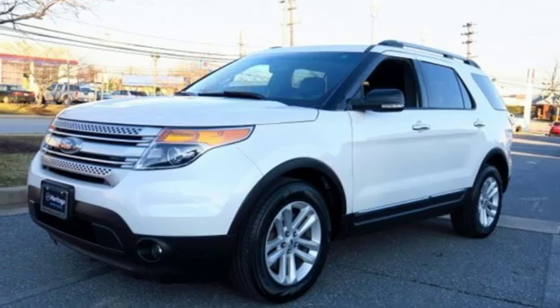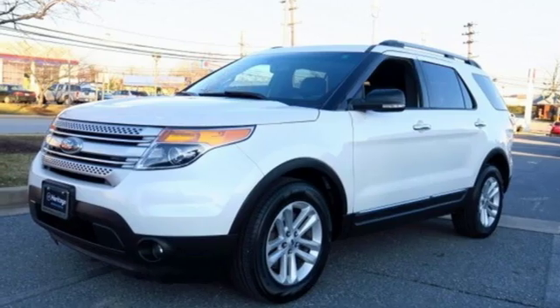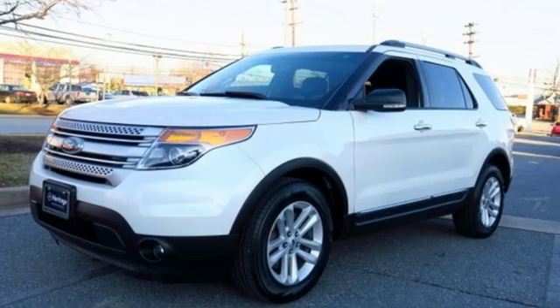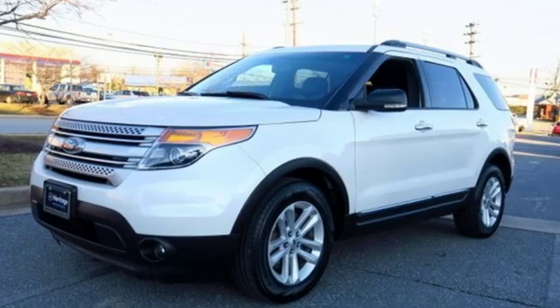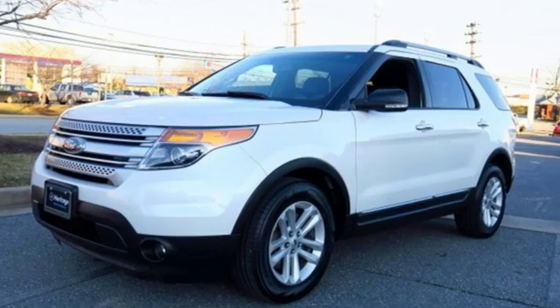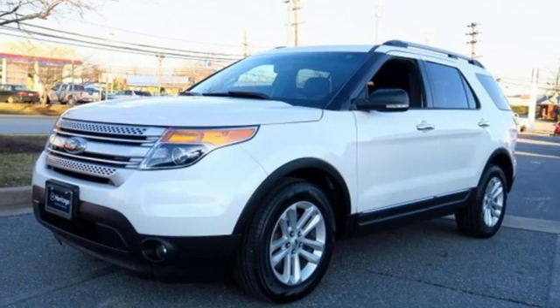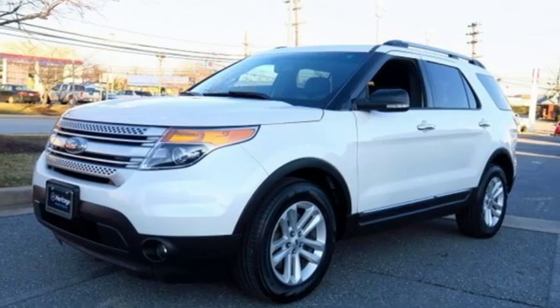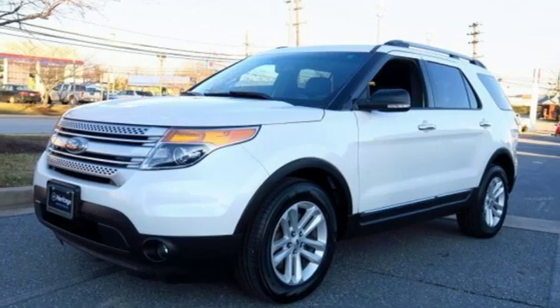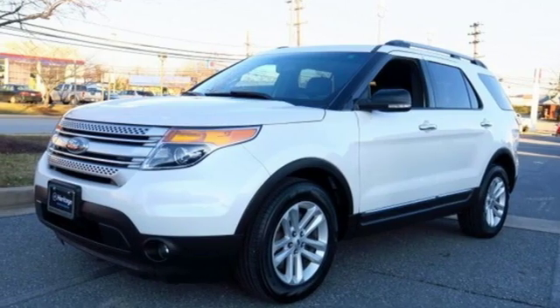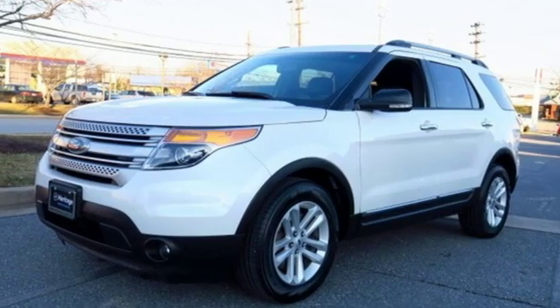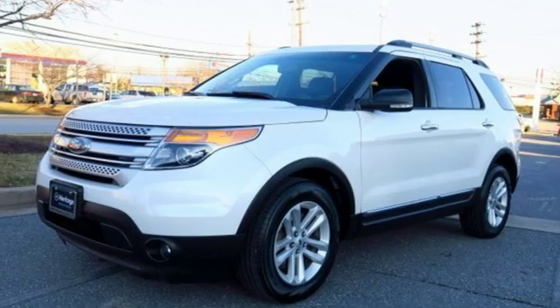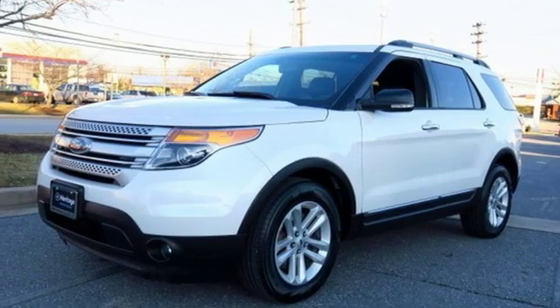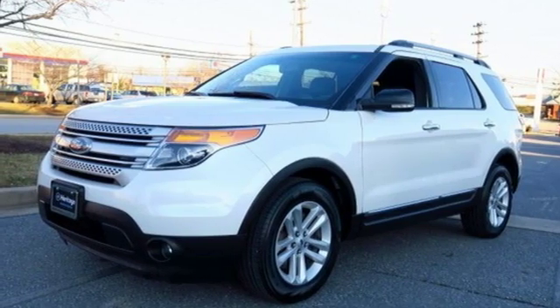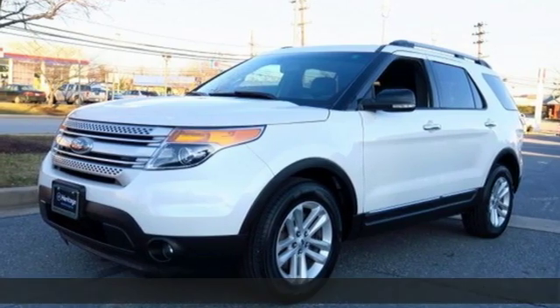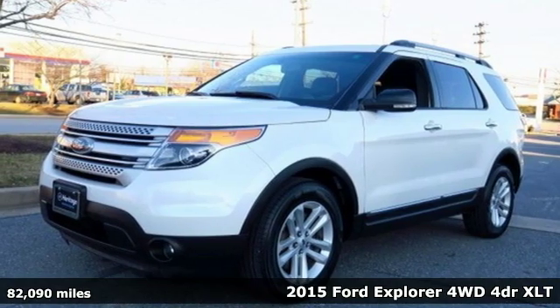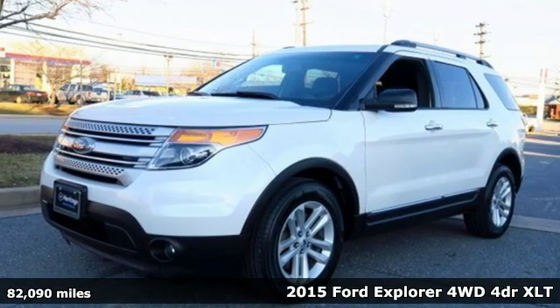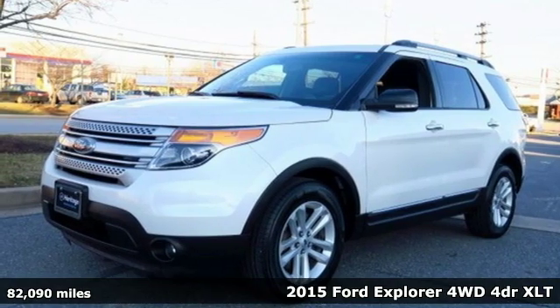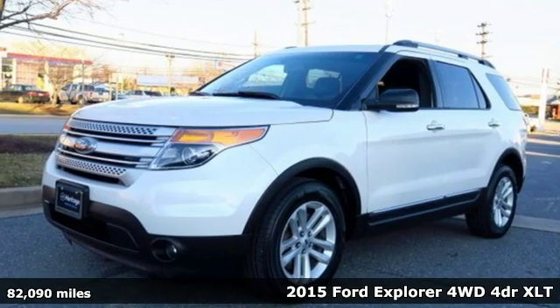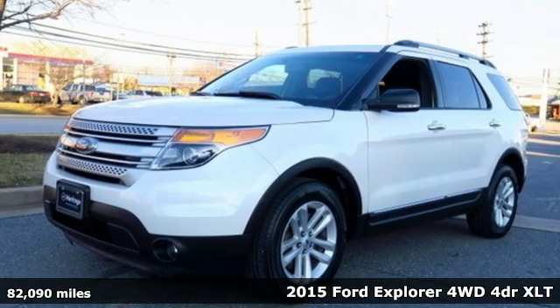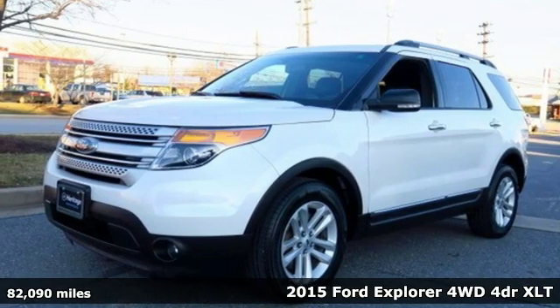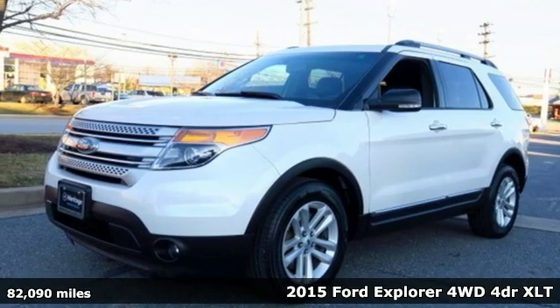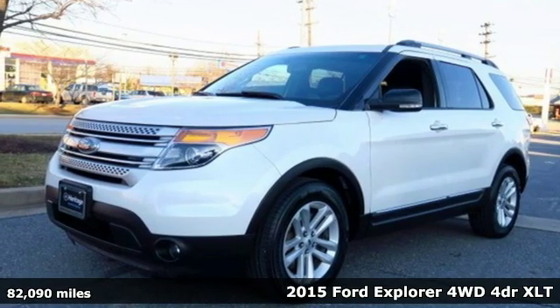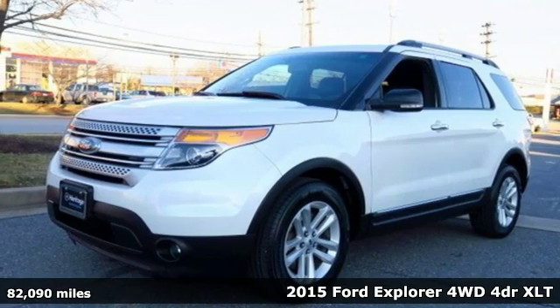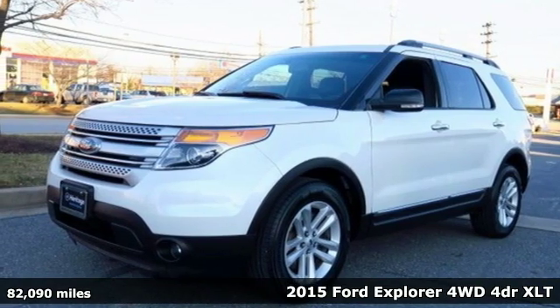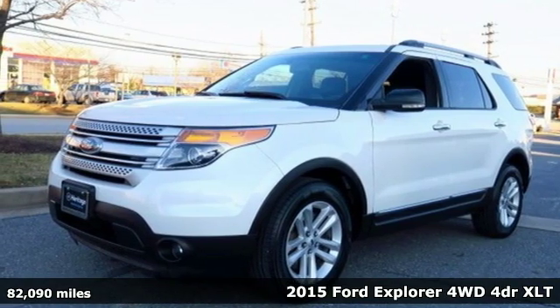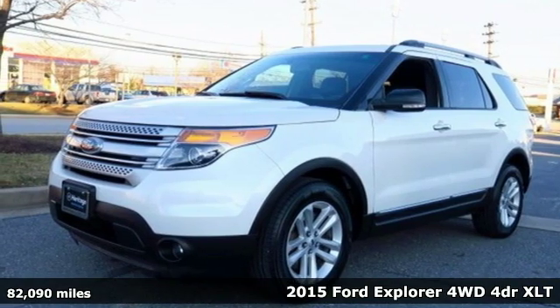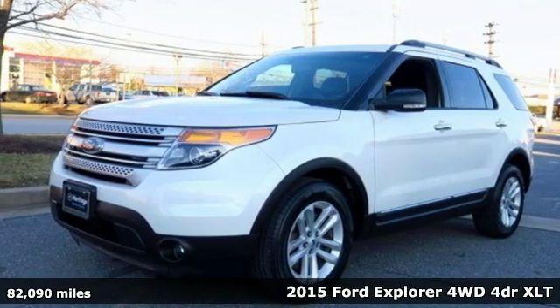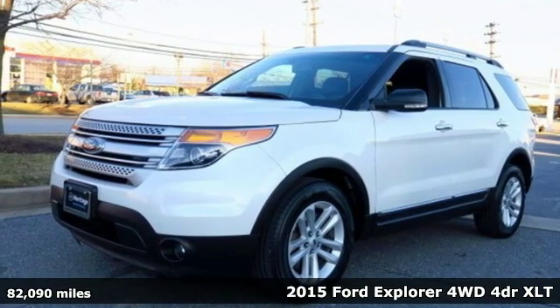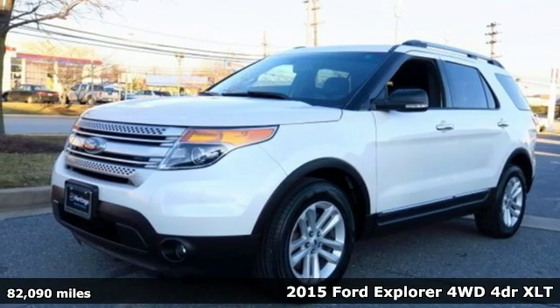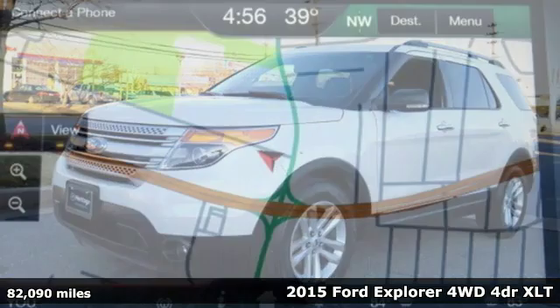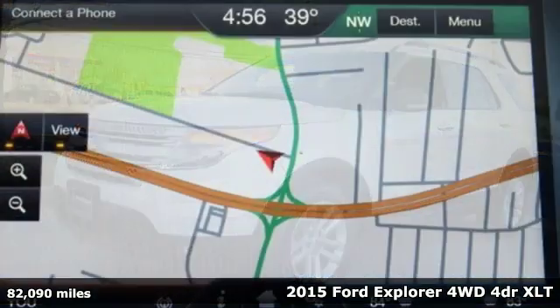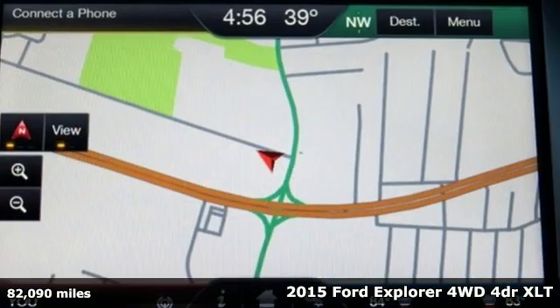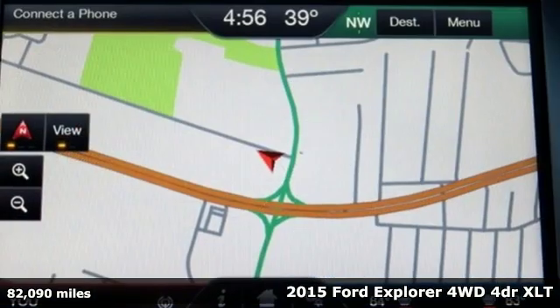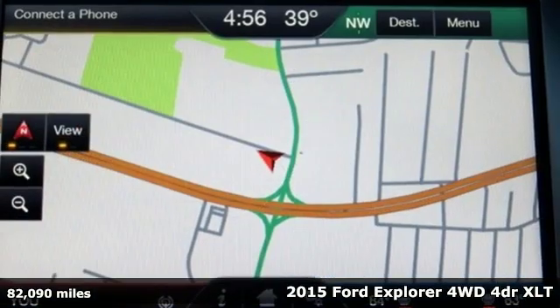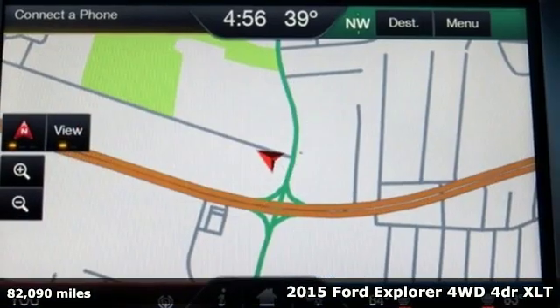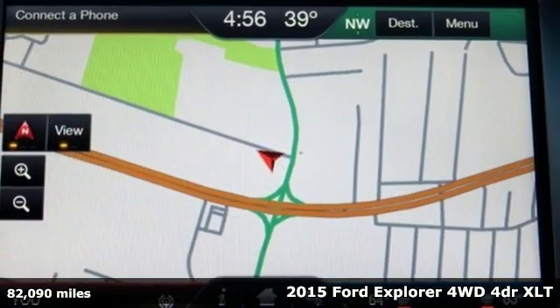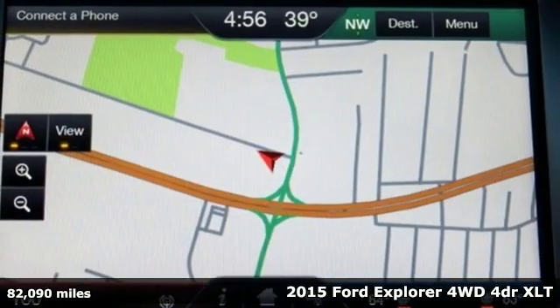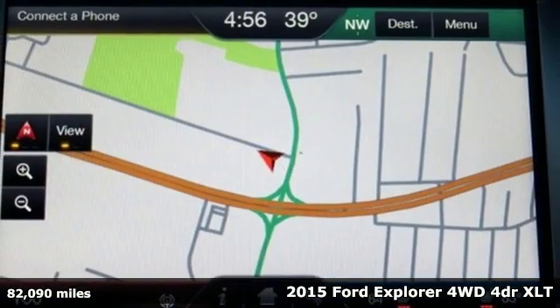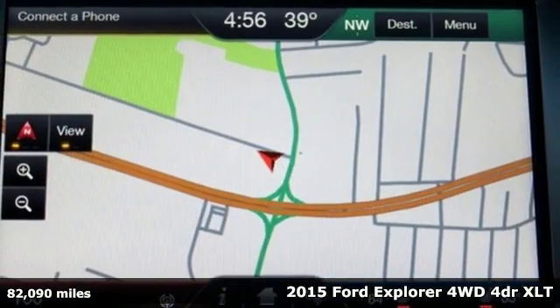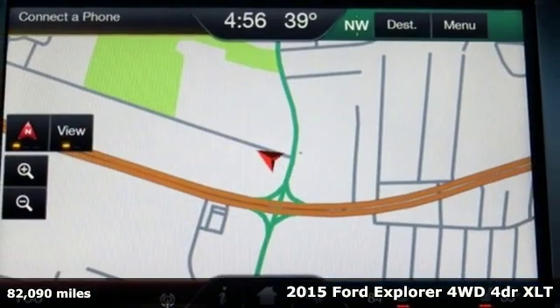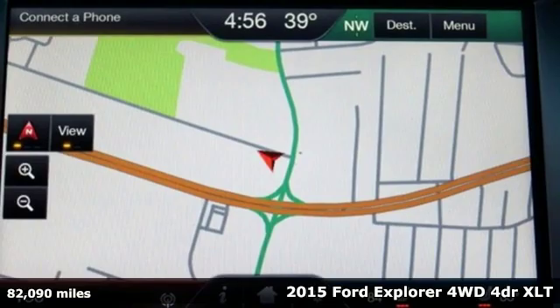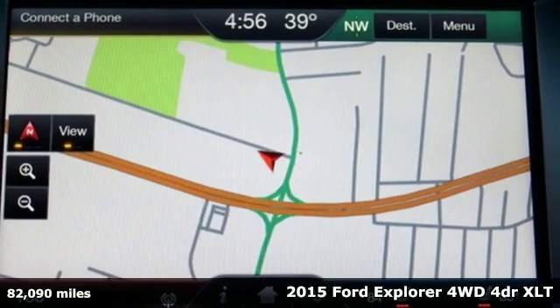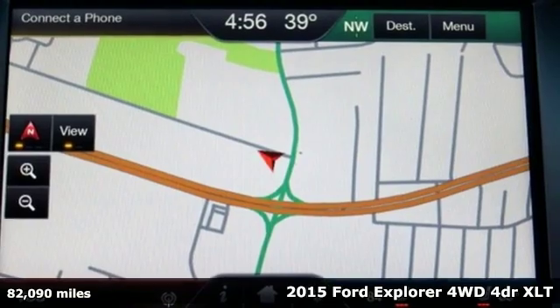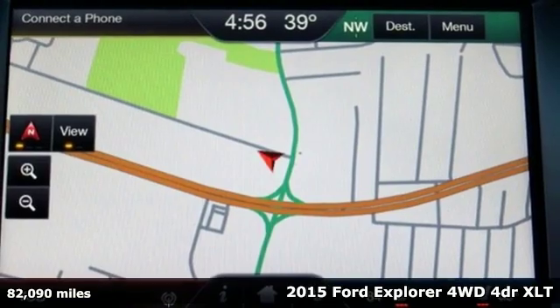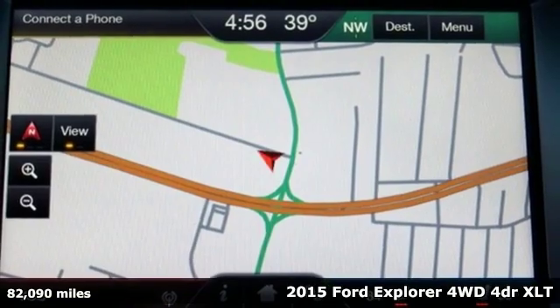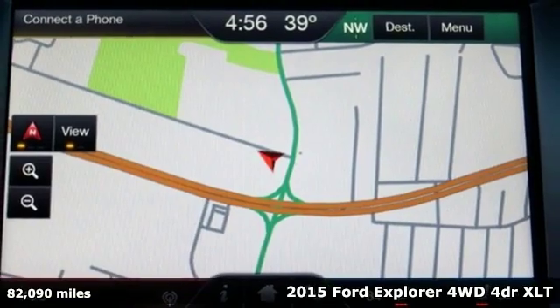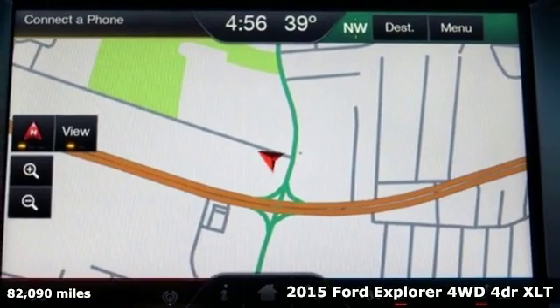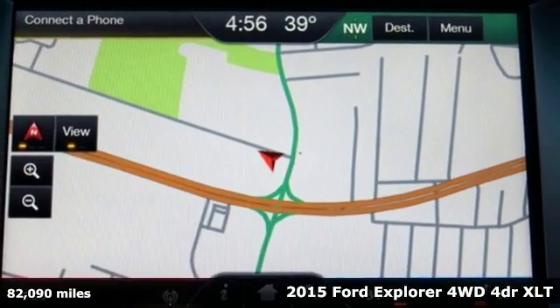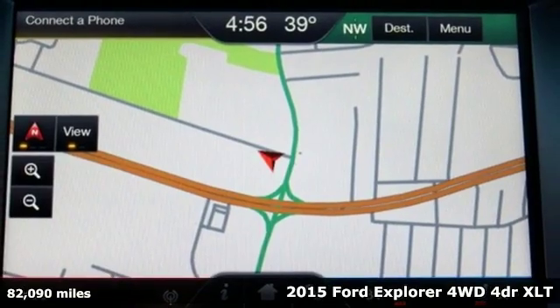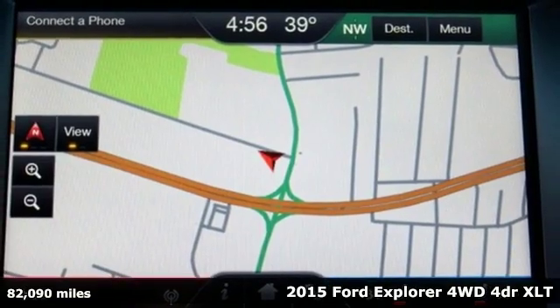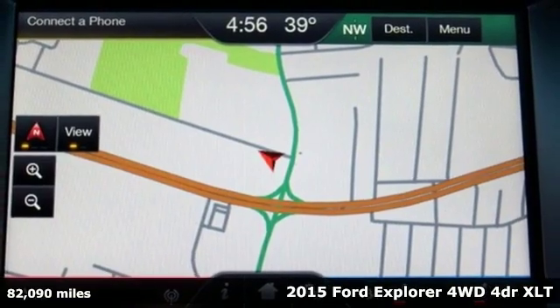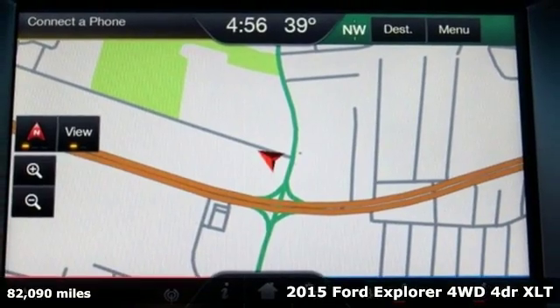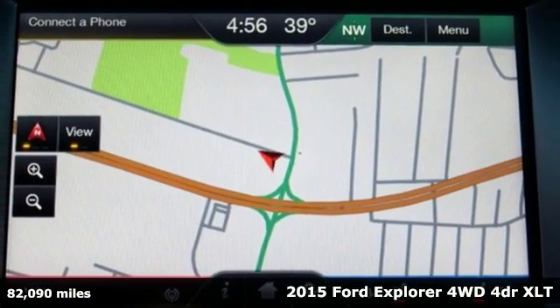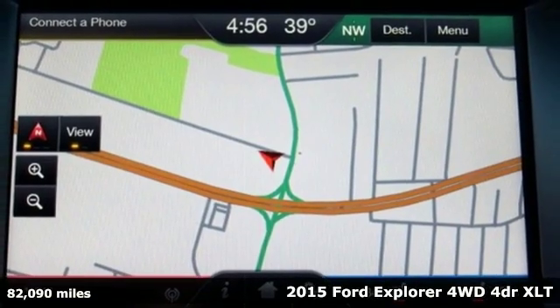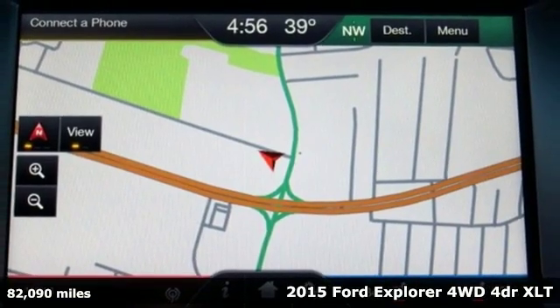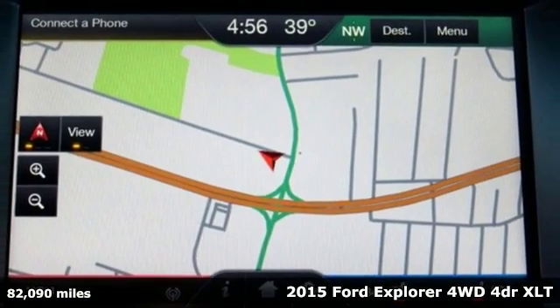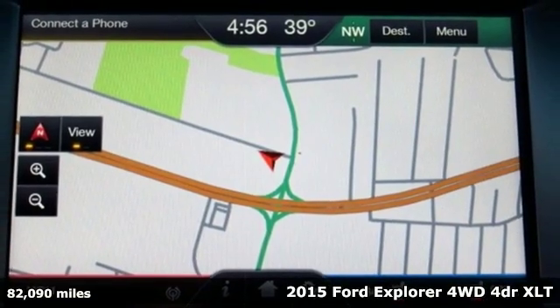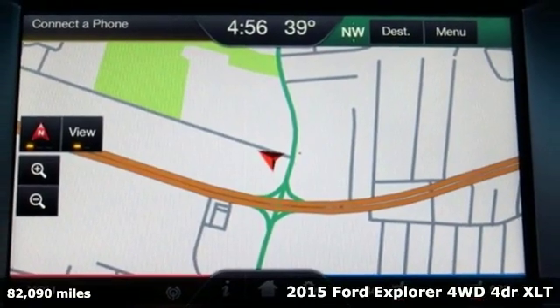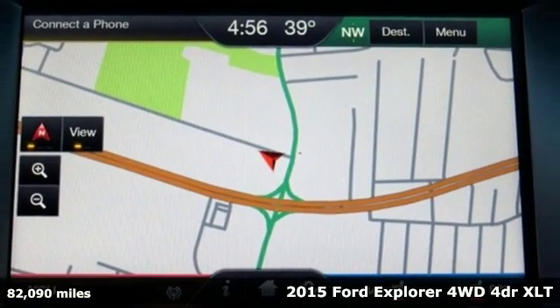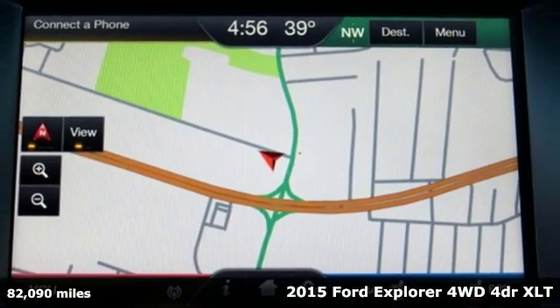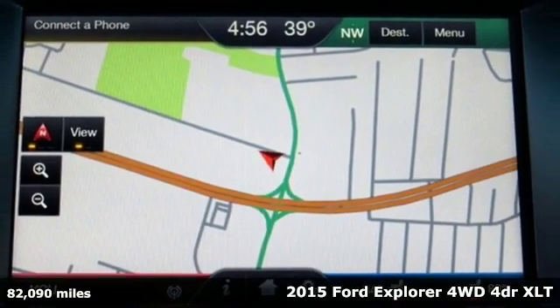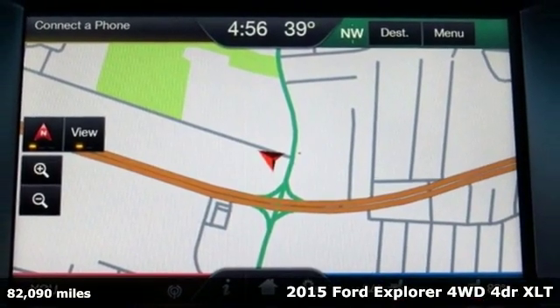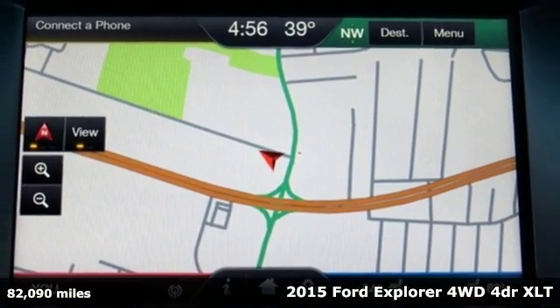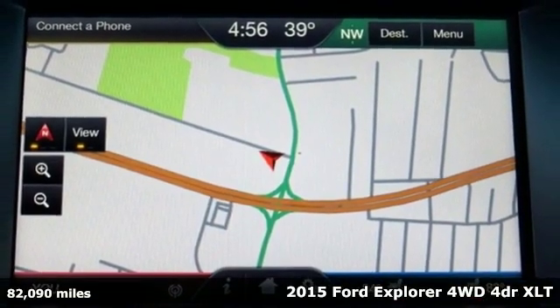It's a 2015 Ford Explorer. The adventure starts where the pavement stops in this capable SUV.